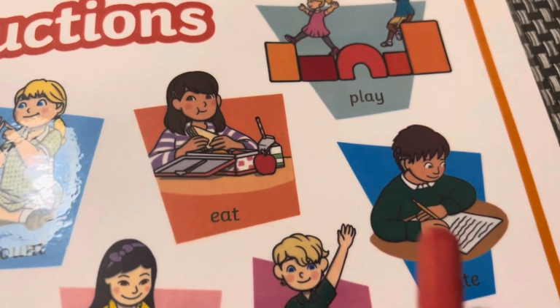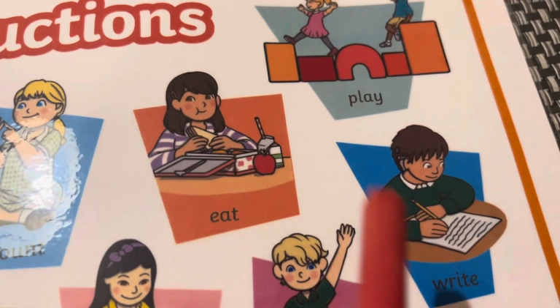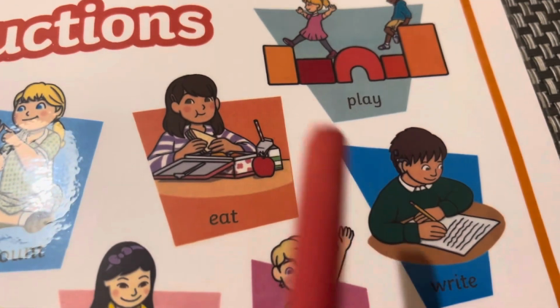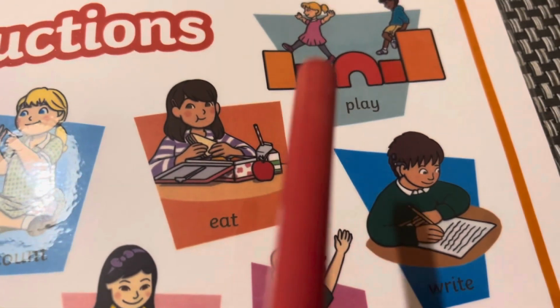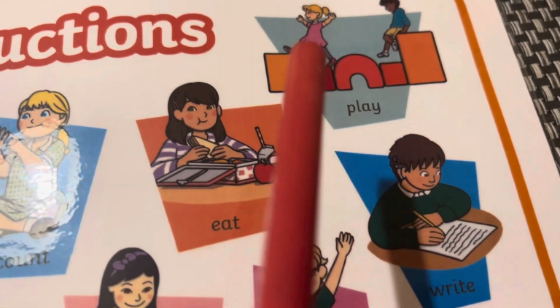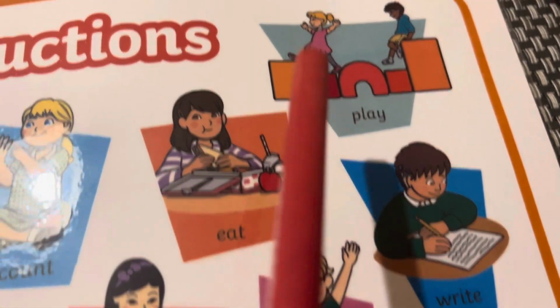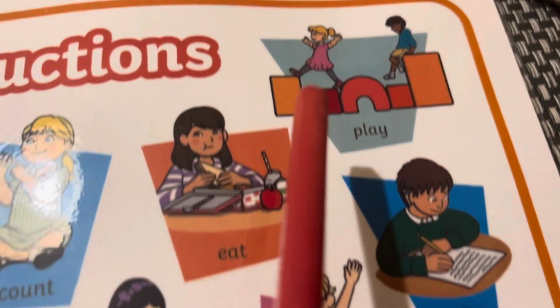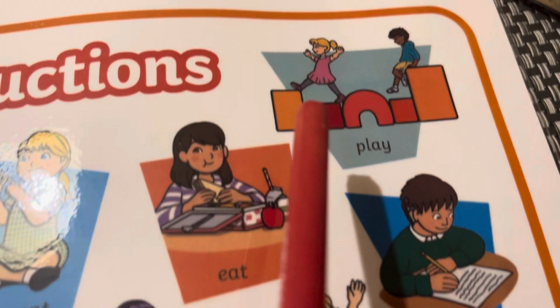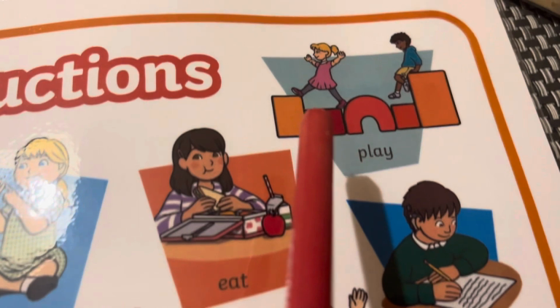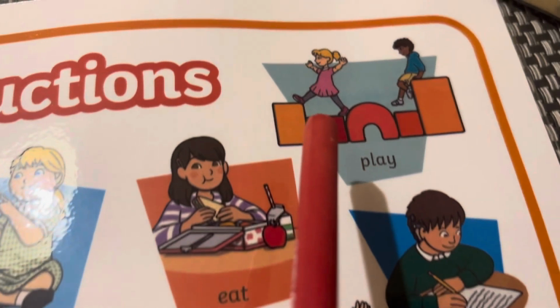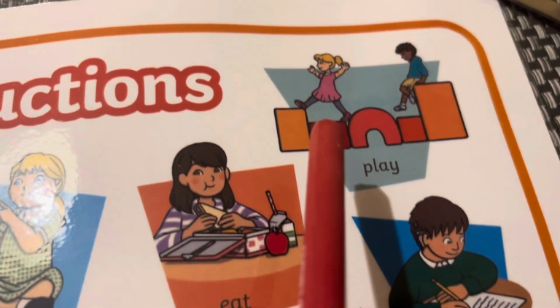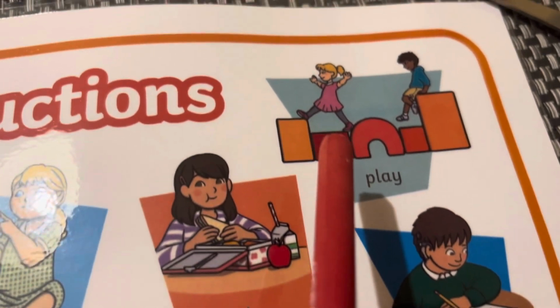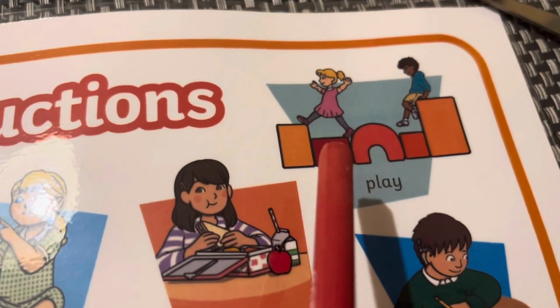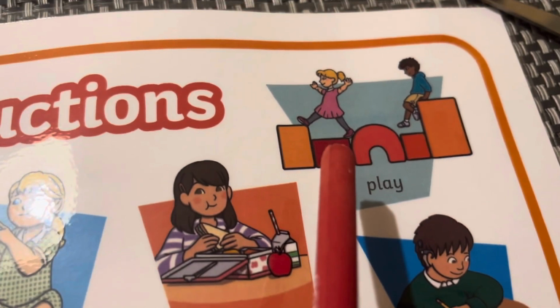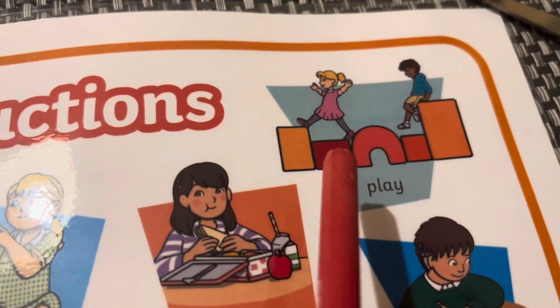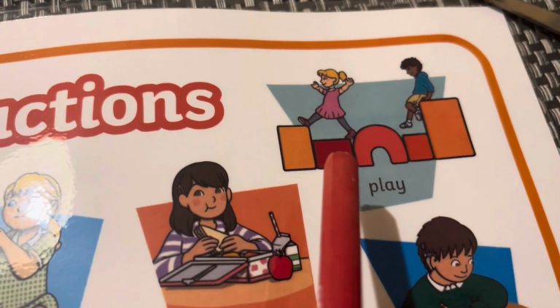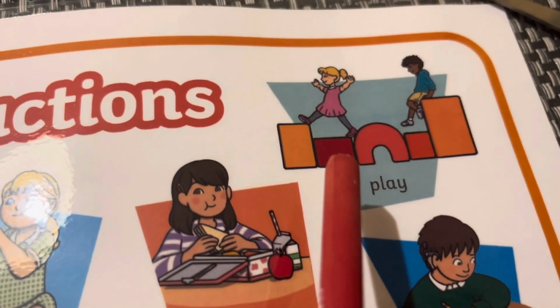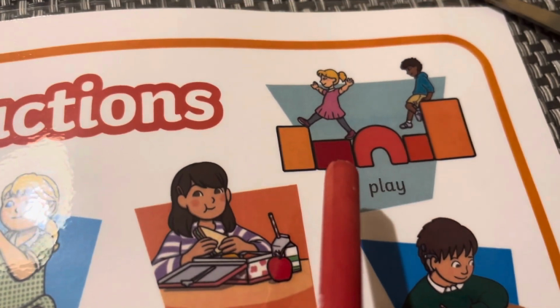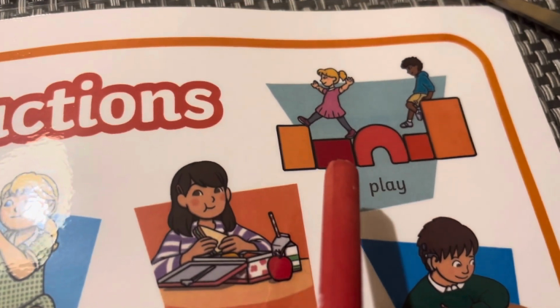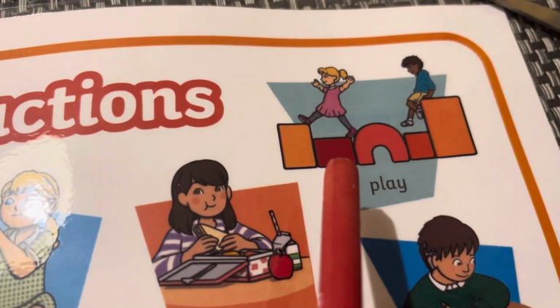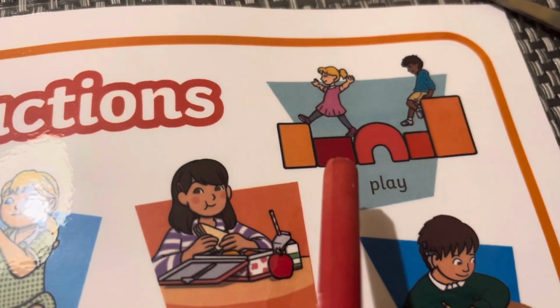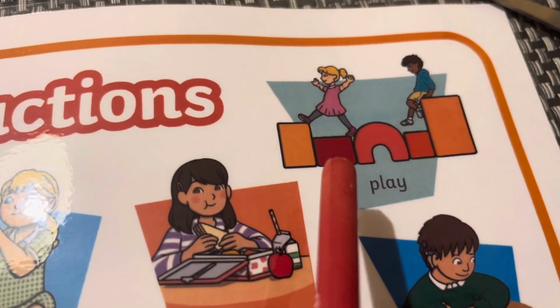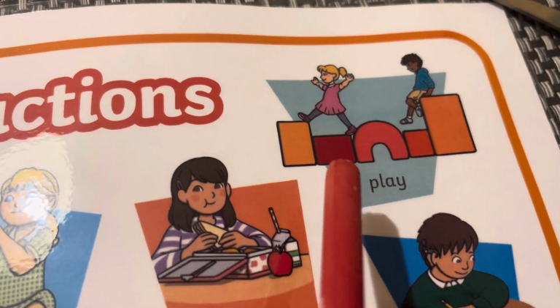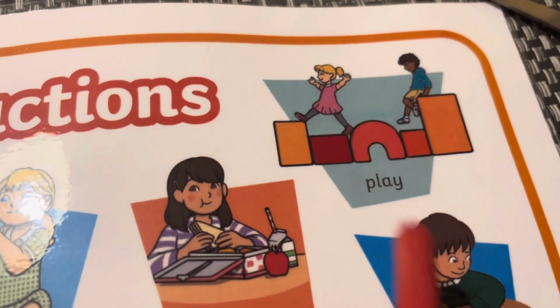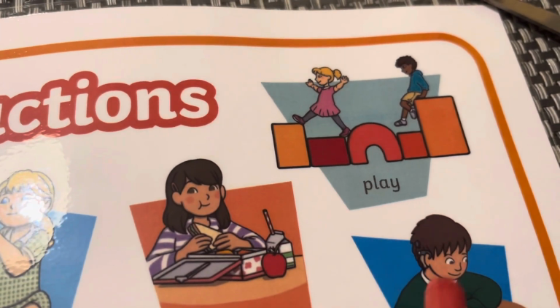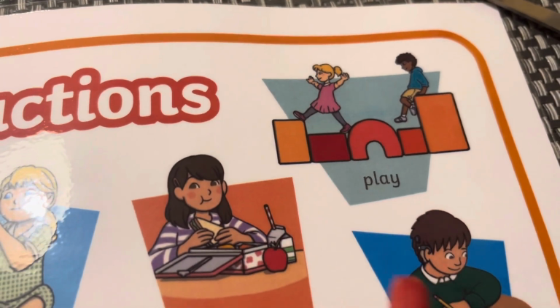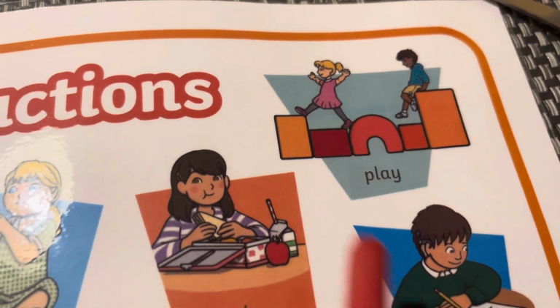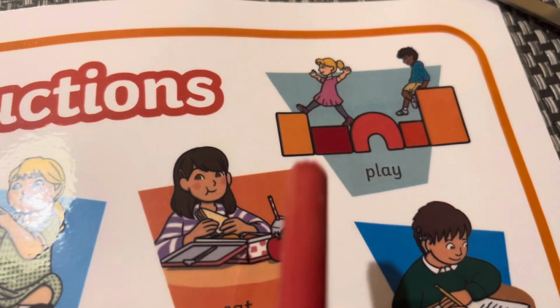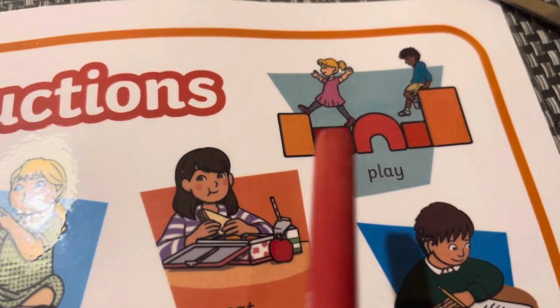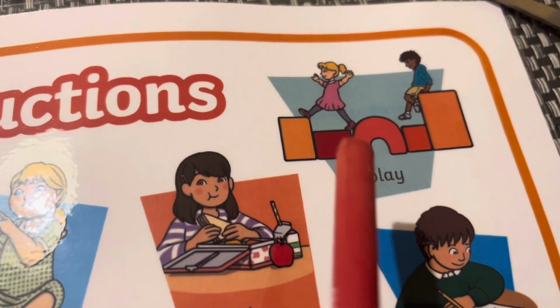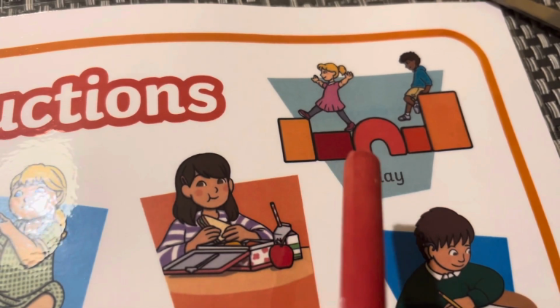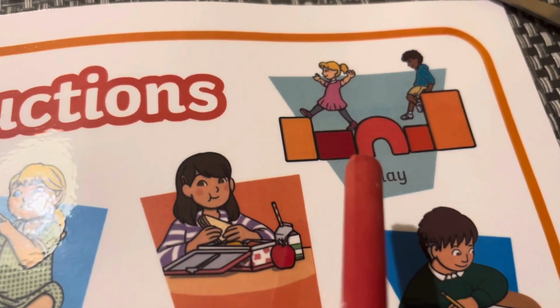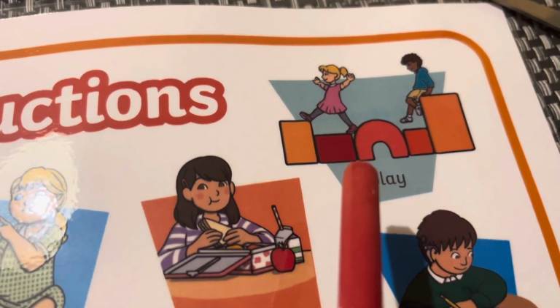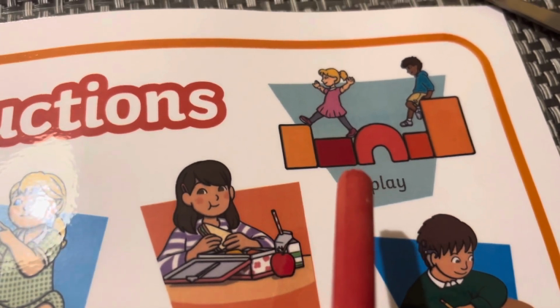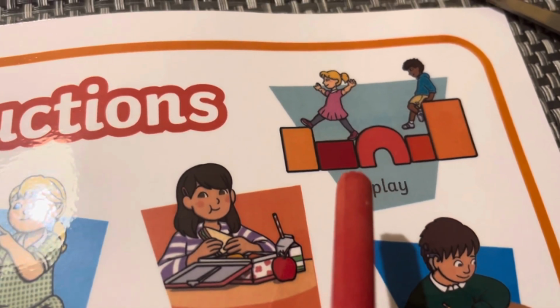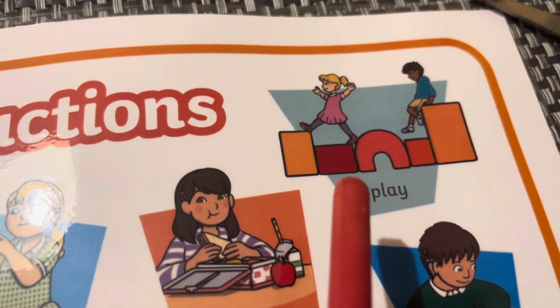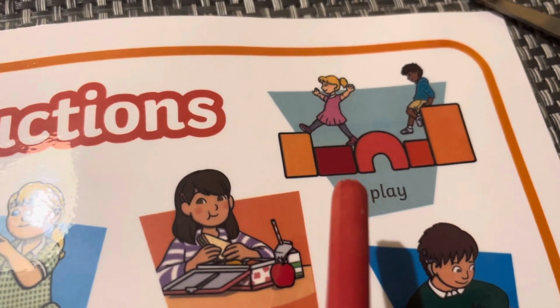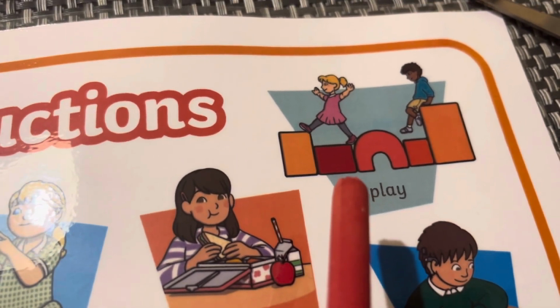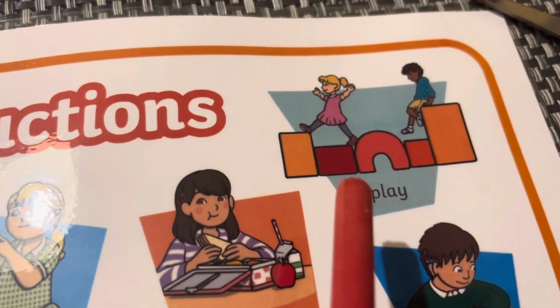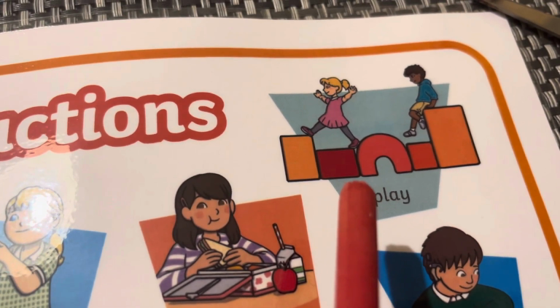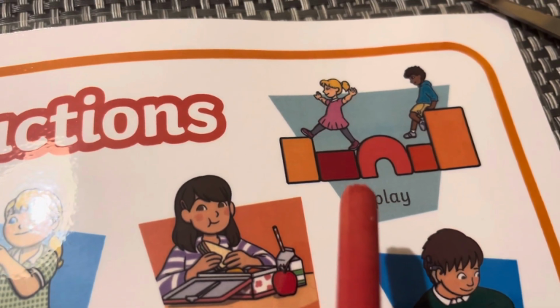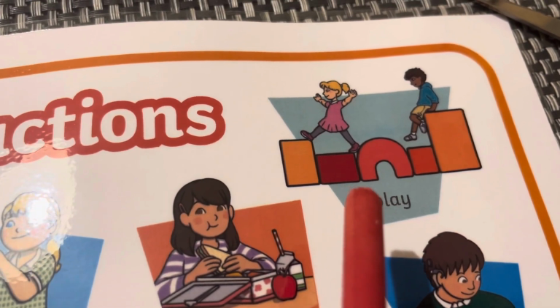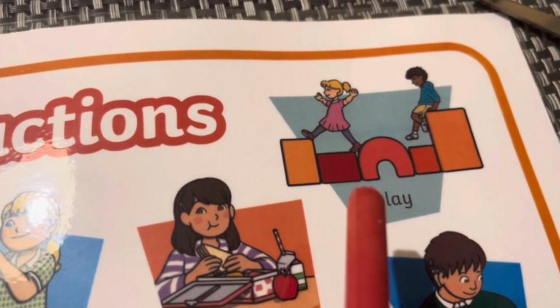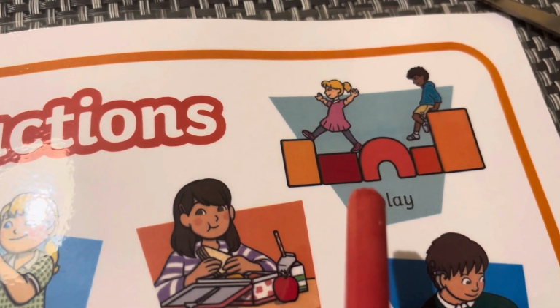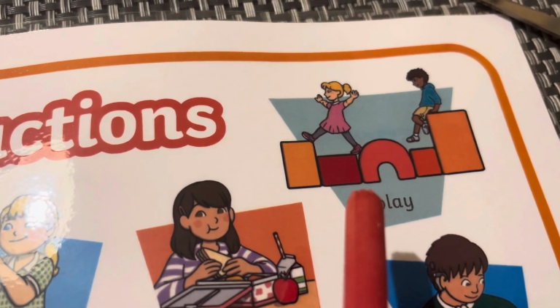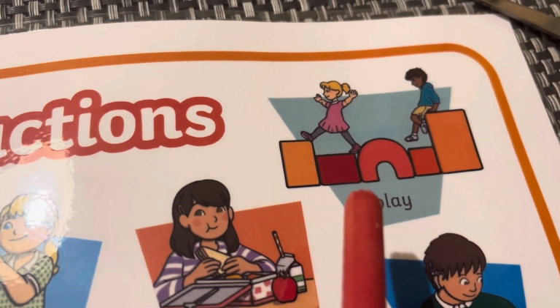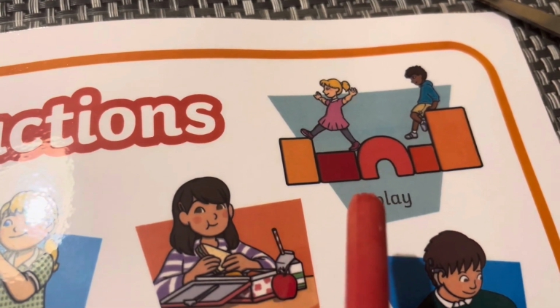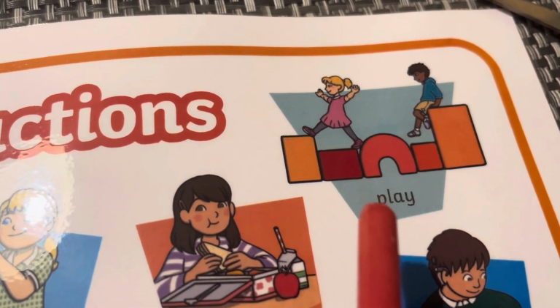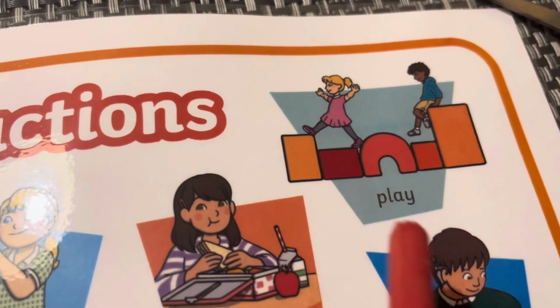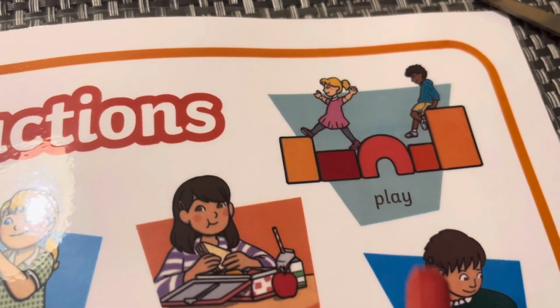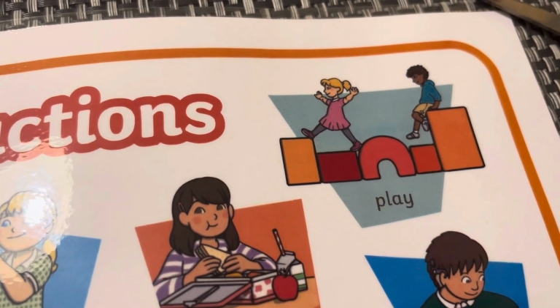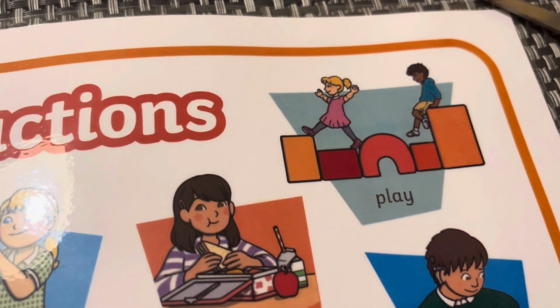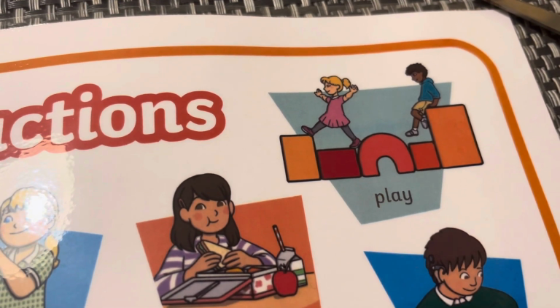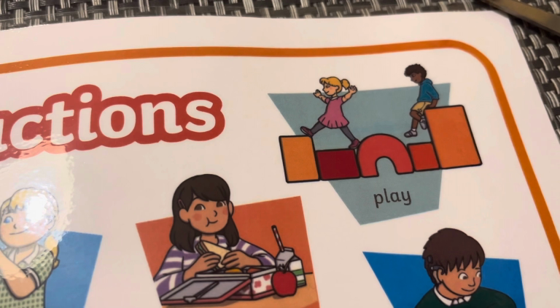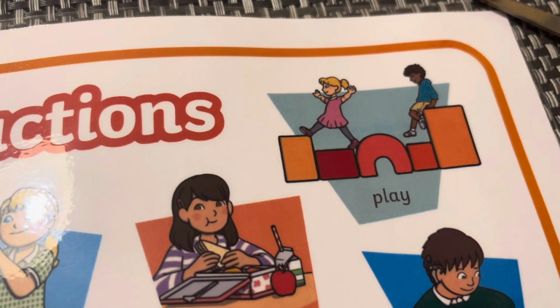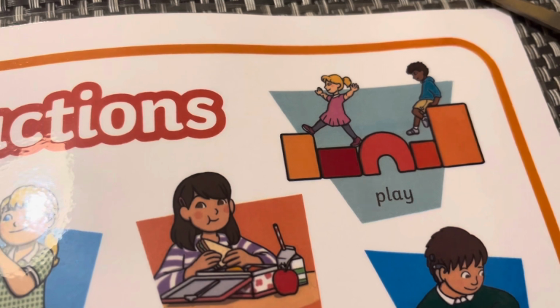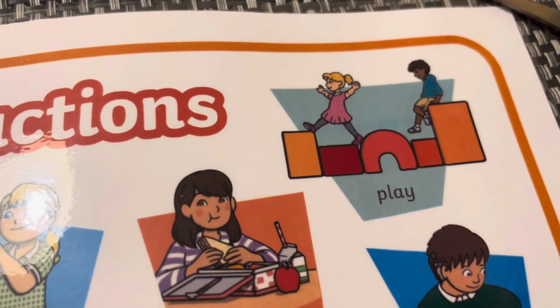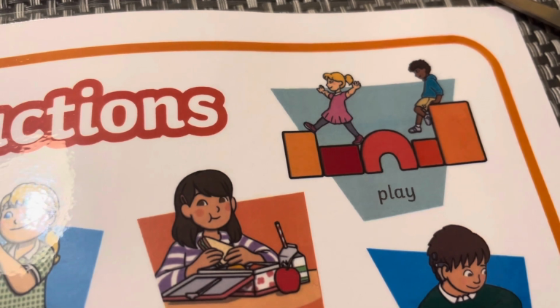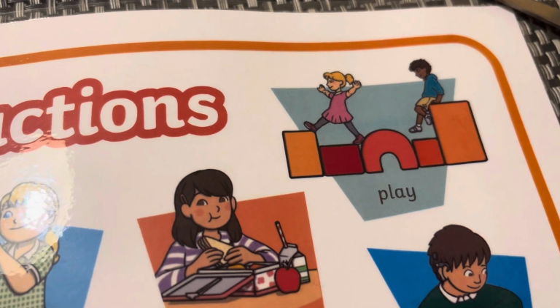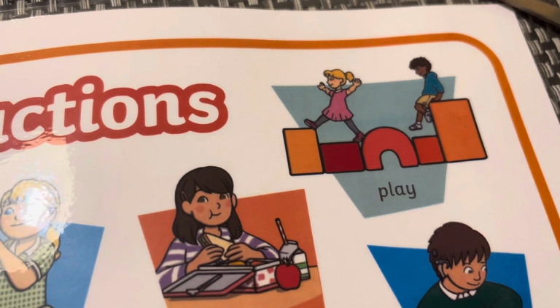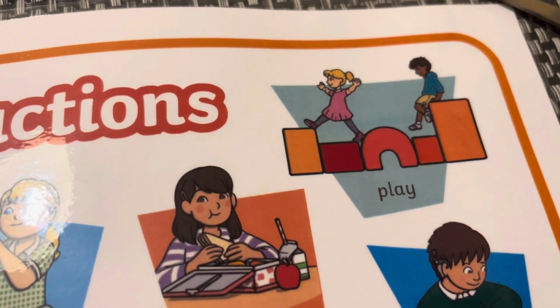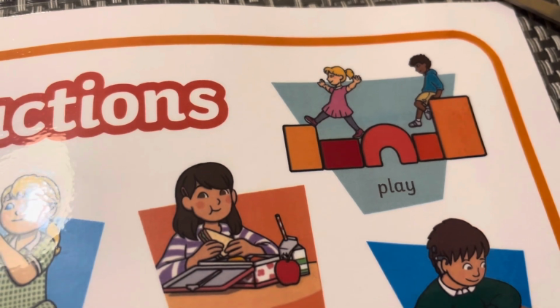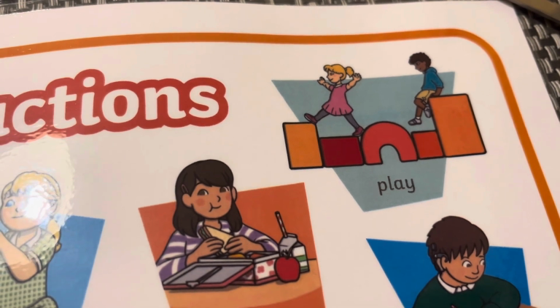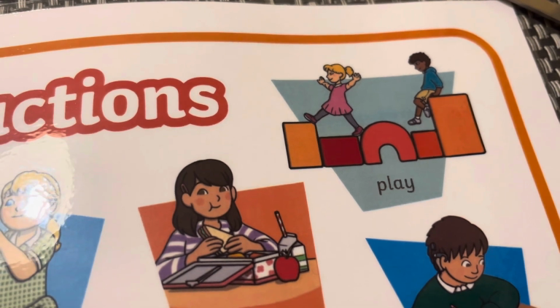Play. Грати. Go outside and play. Піти на вулицю та грати.